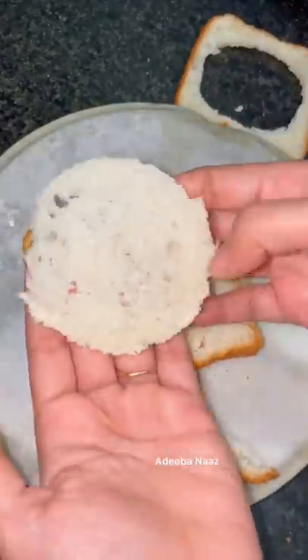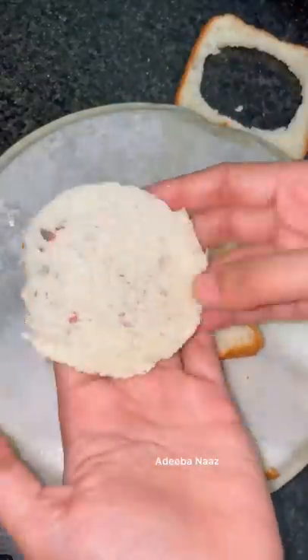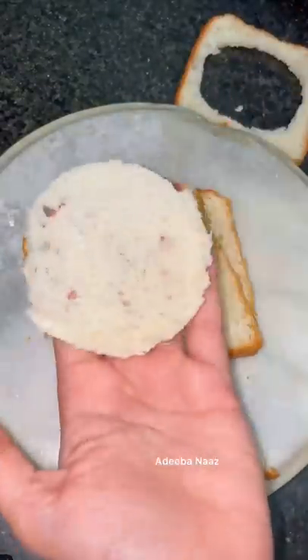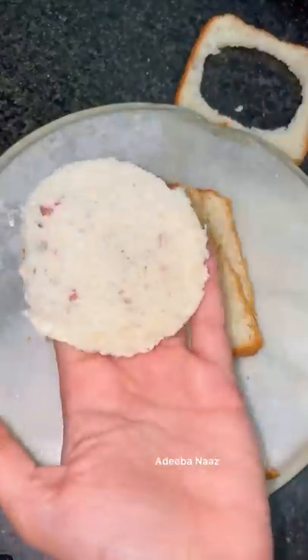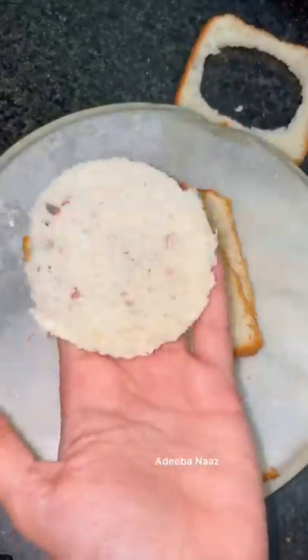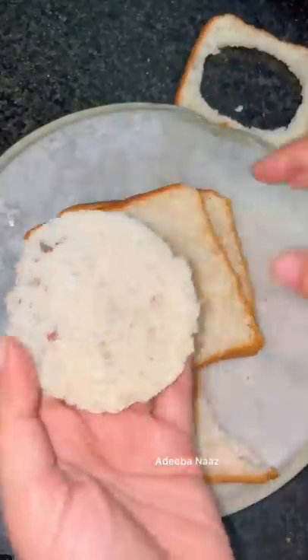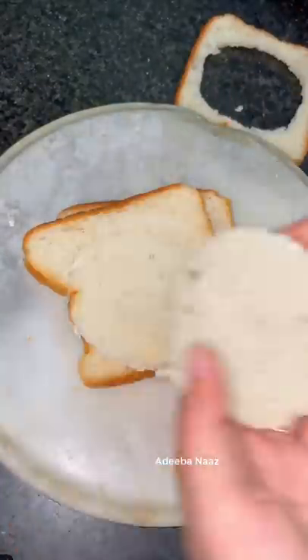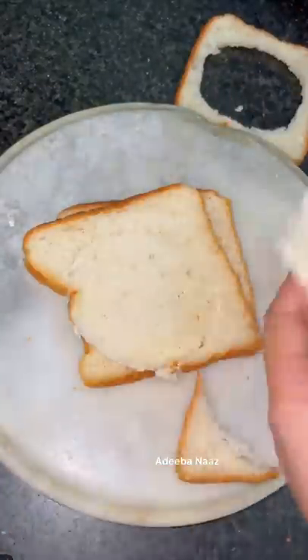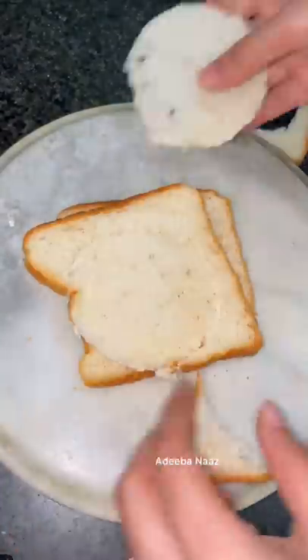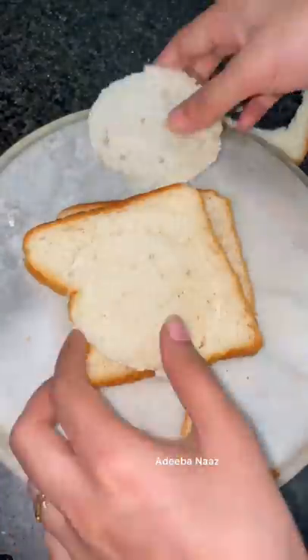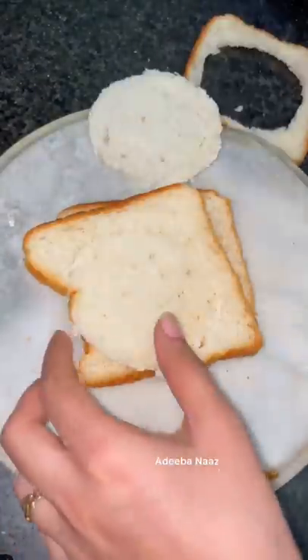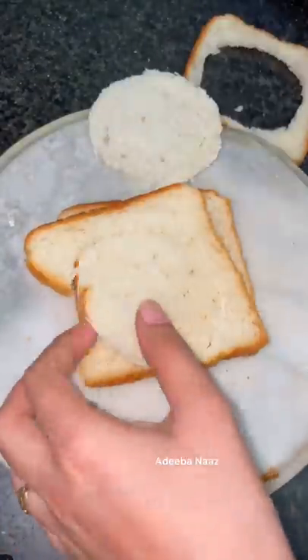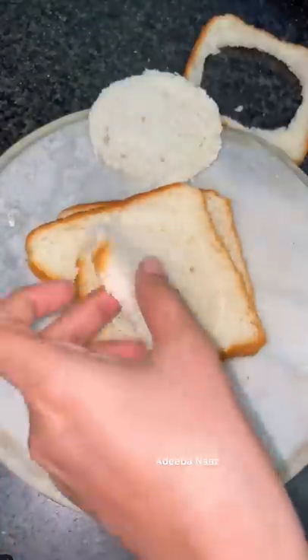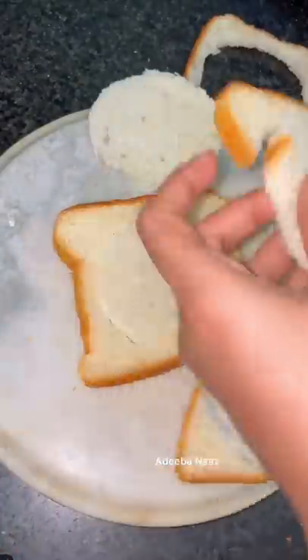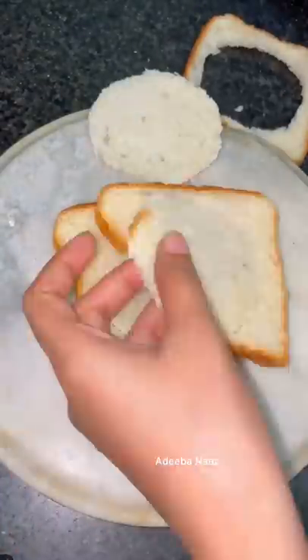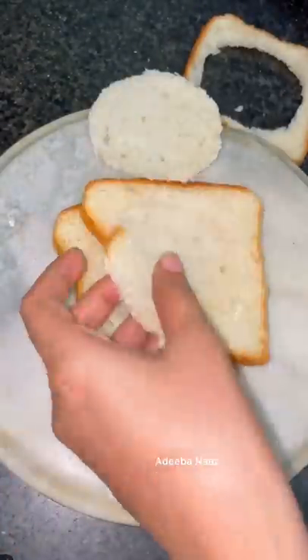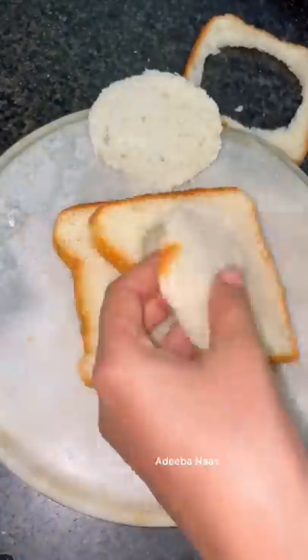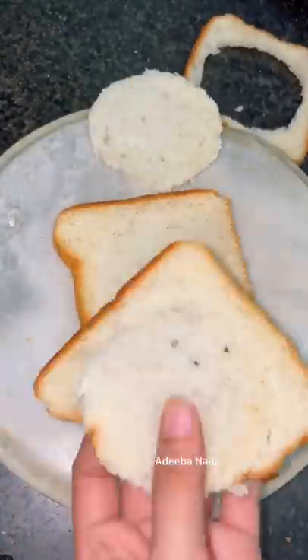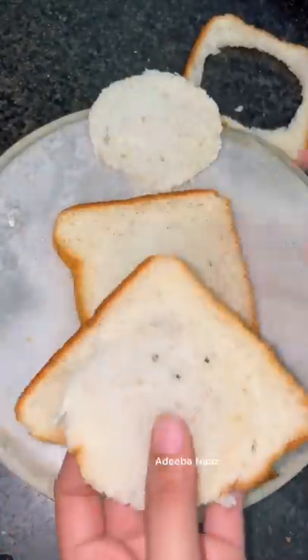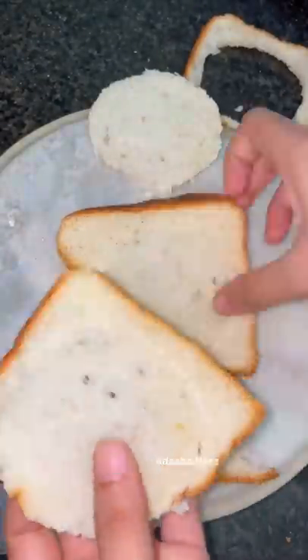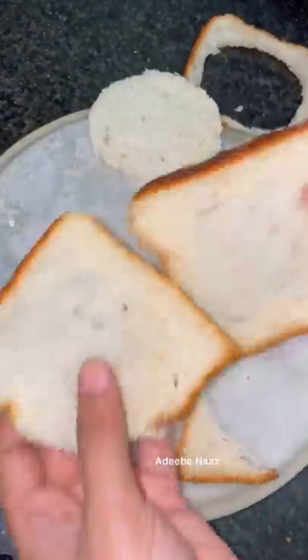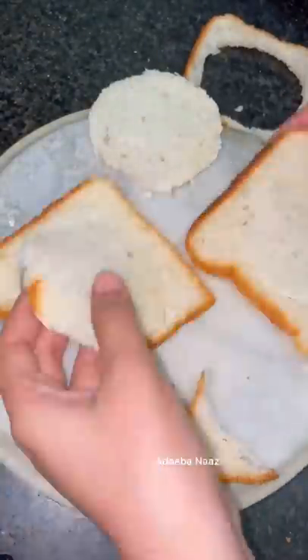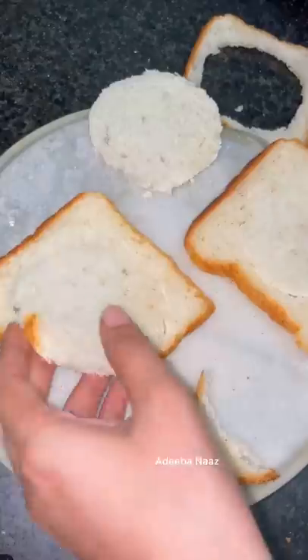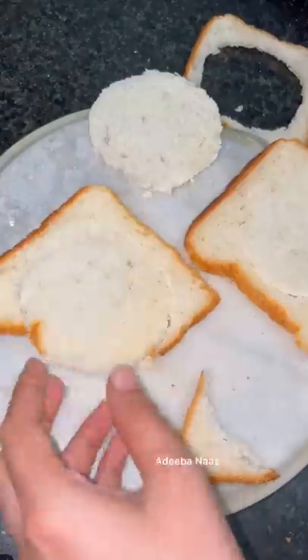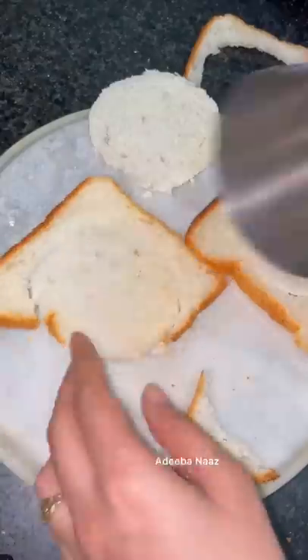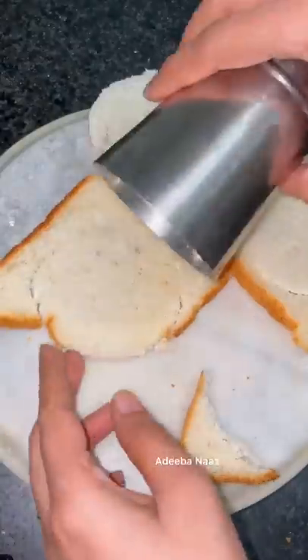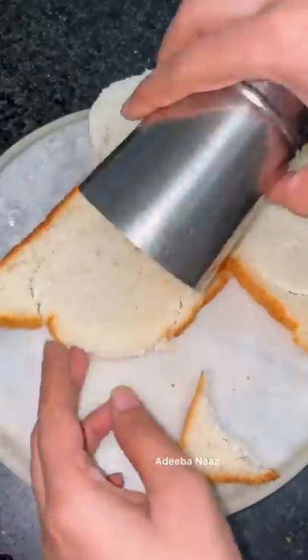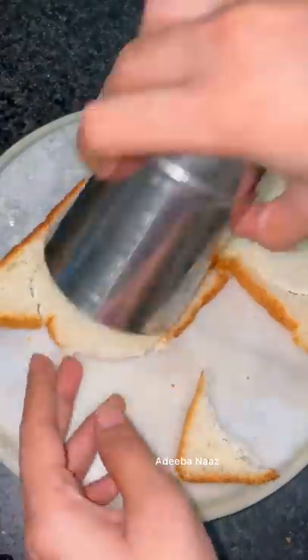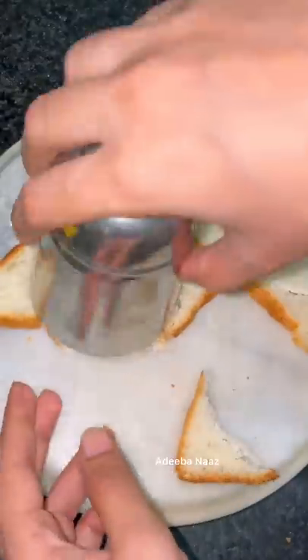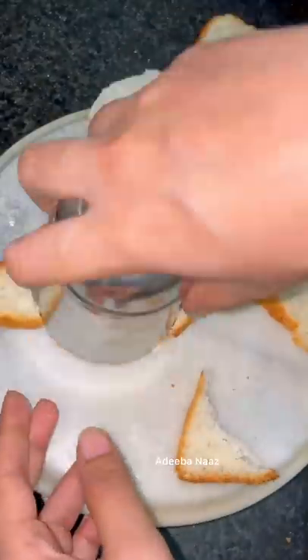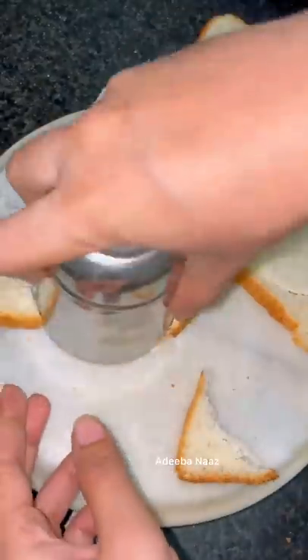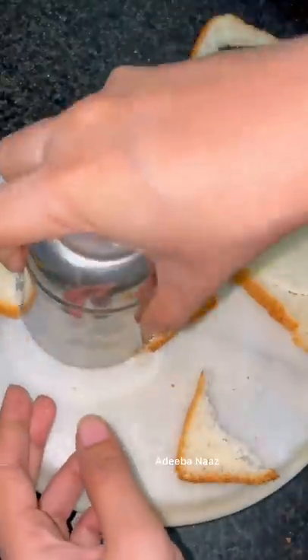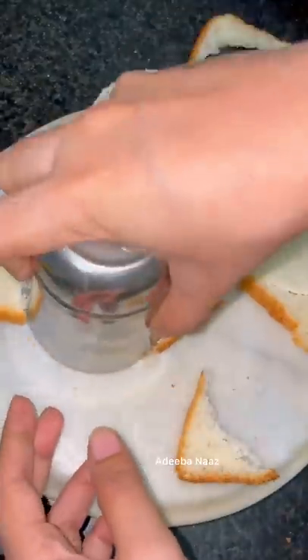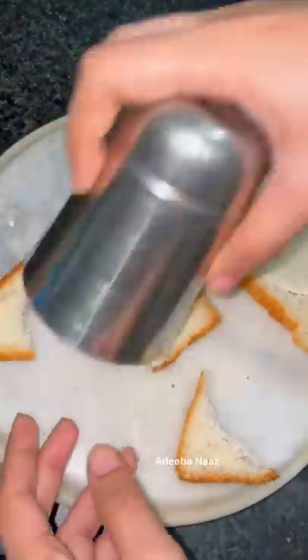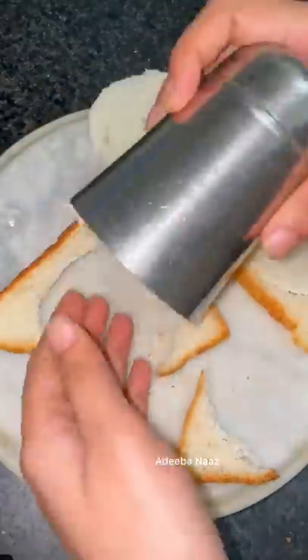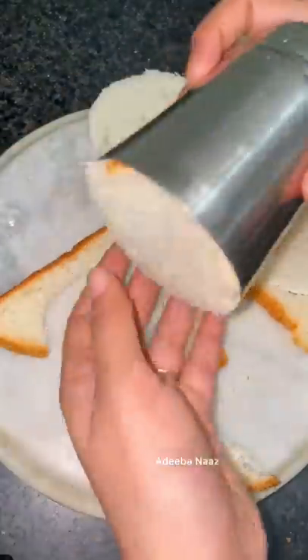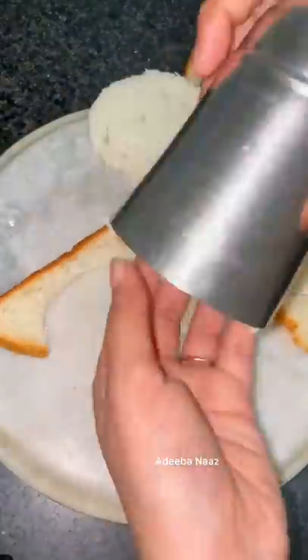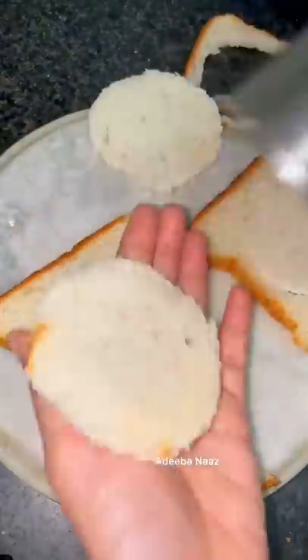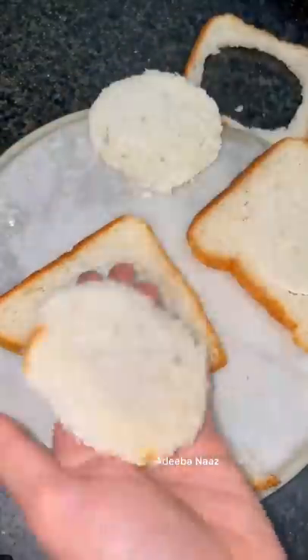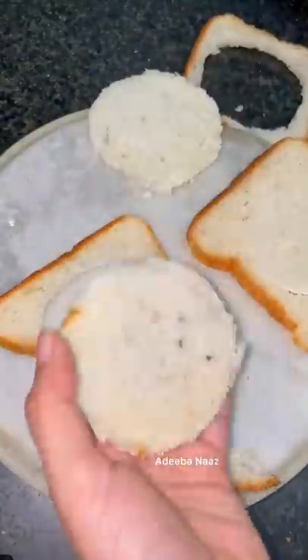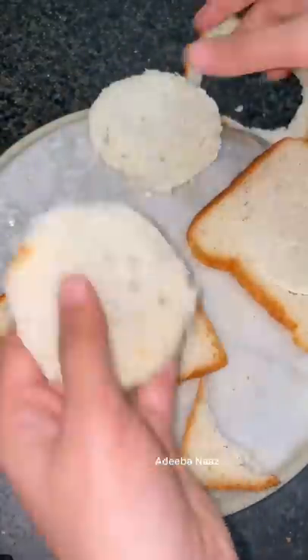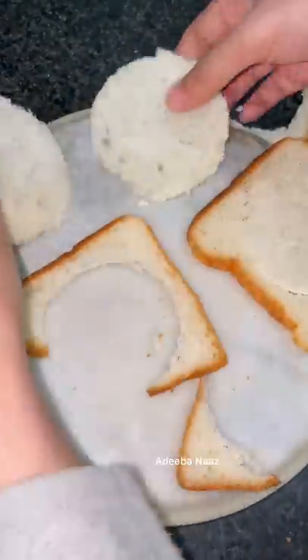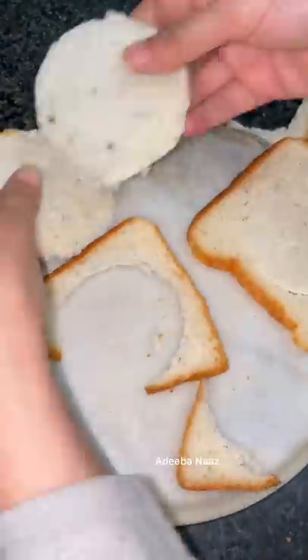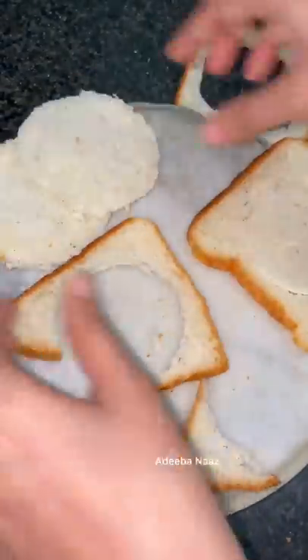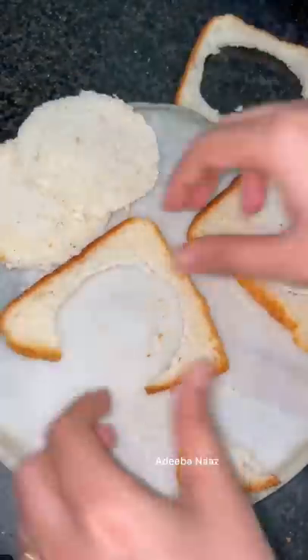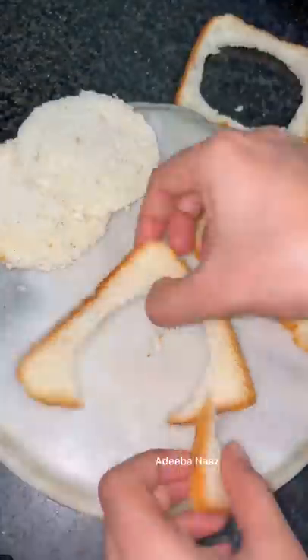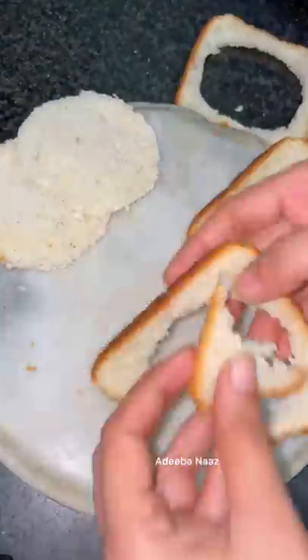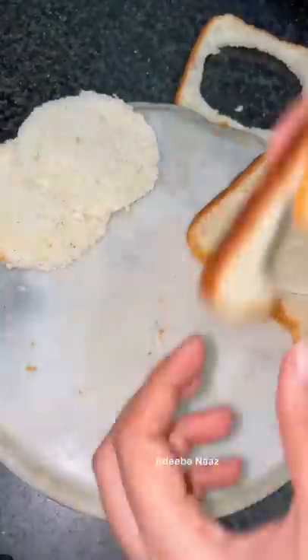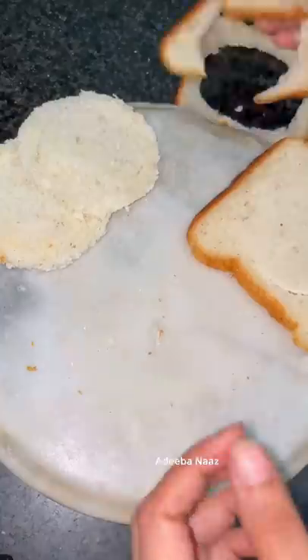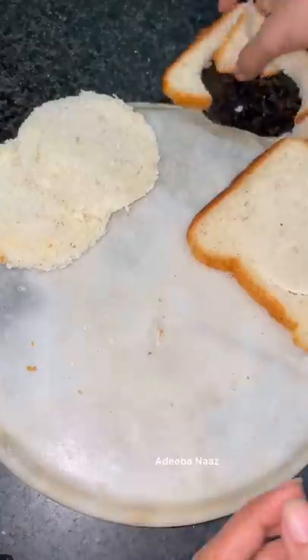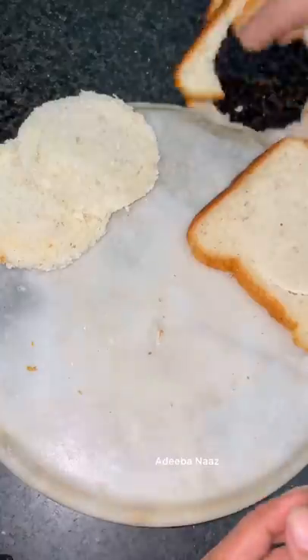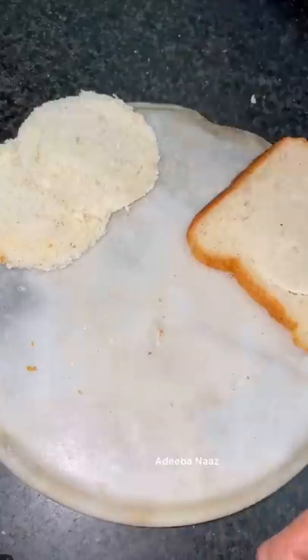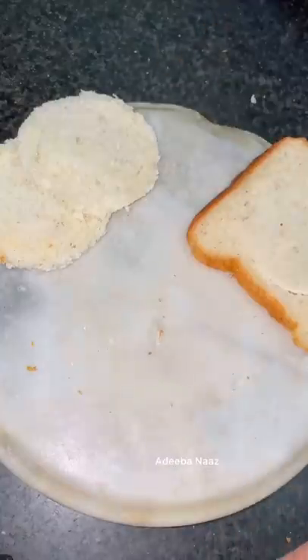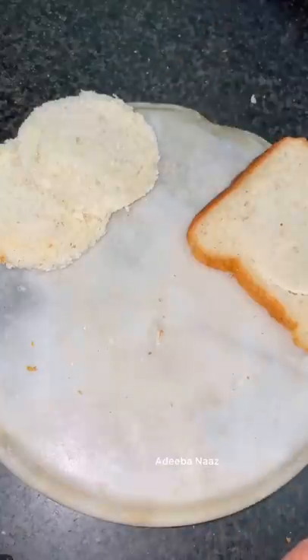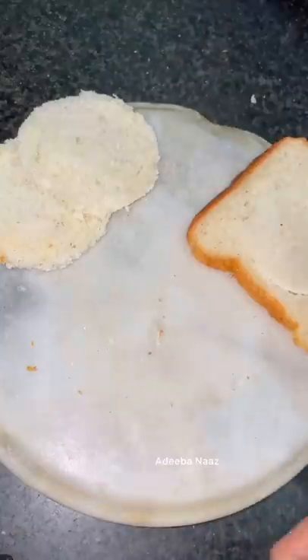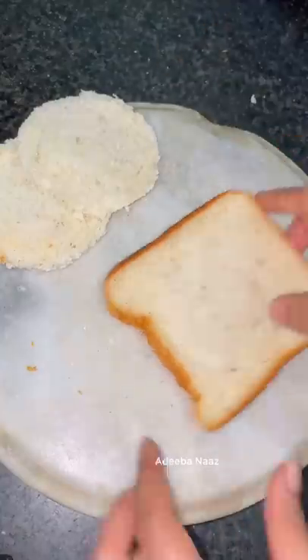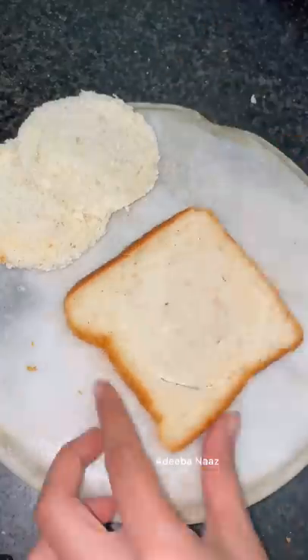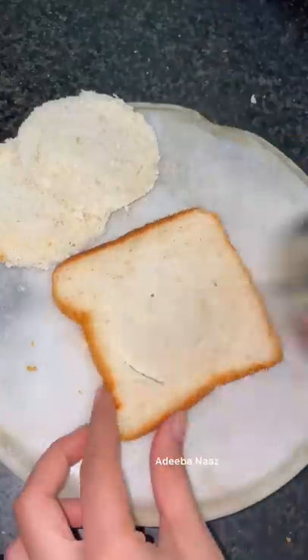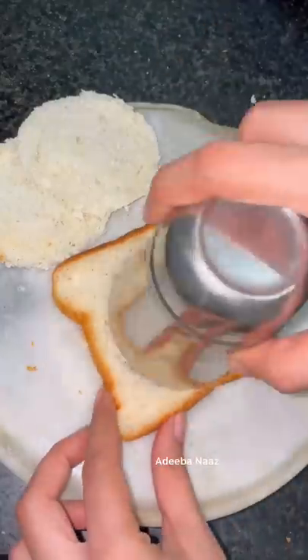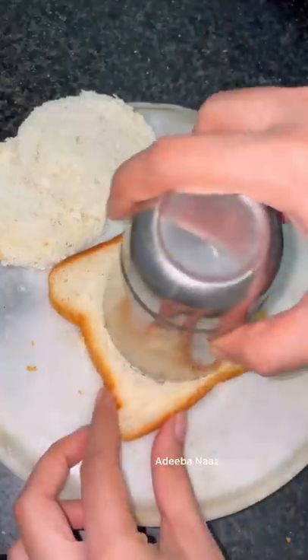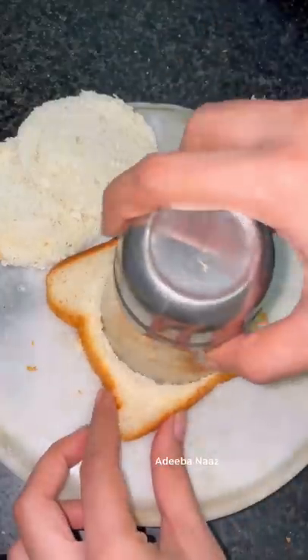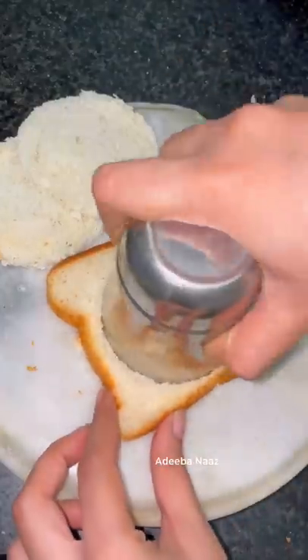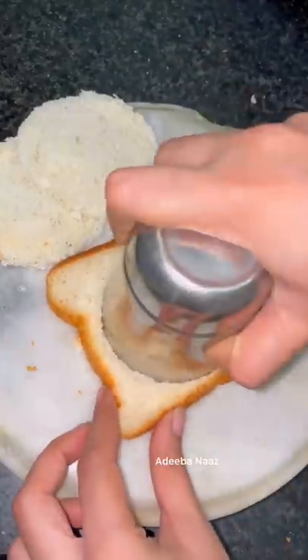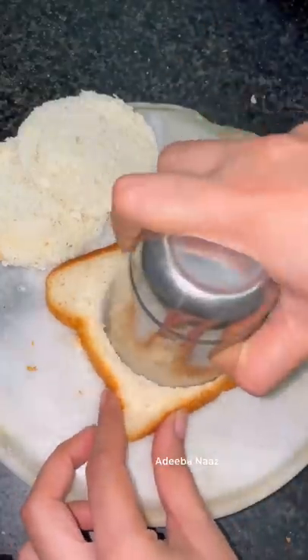I cut the bread in a circle shape, cut it with the help of a glass. And I'm making 3 mini pizzas.